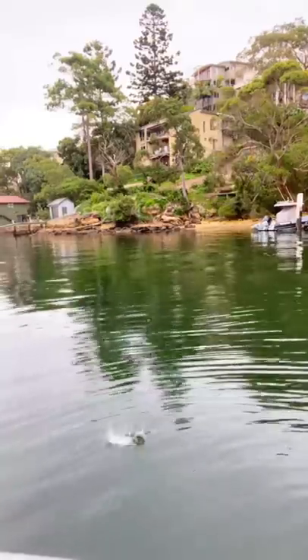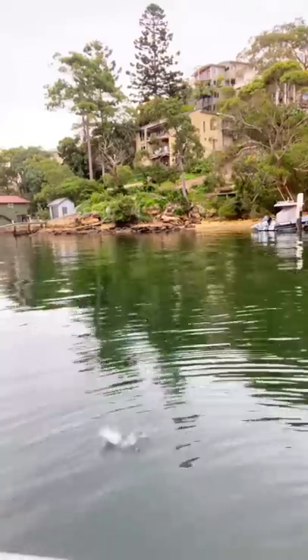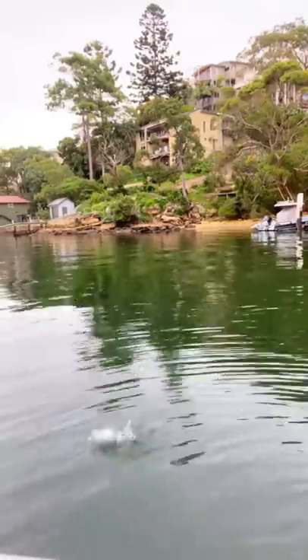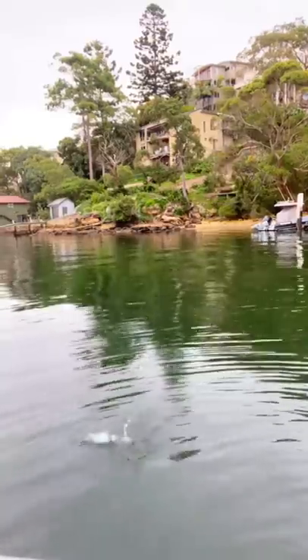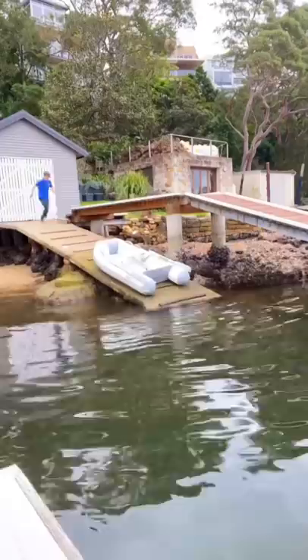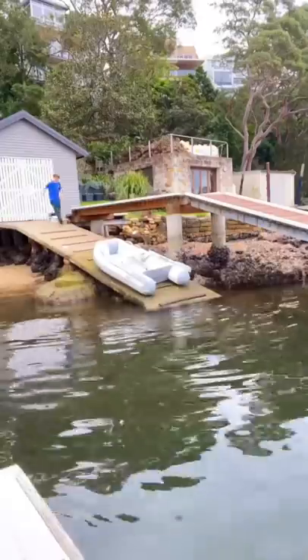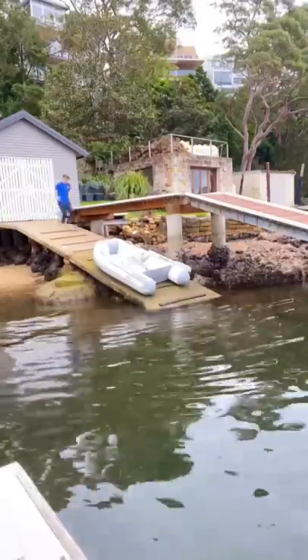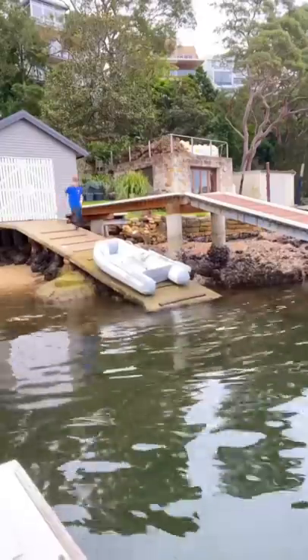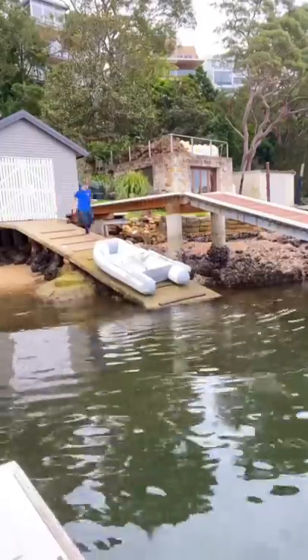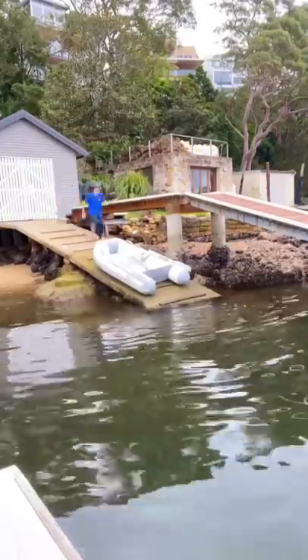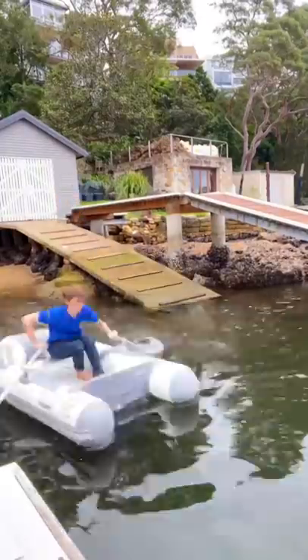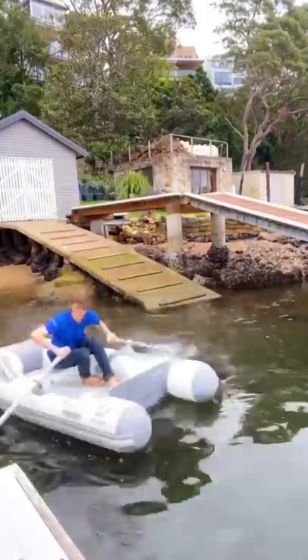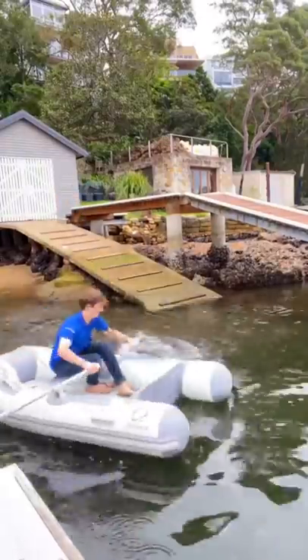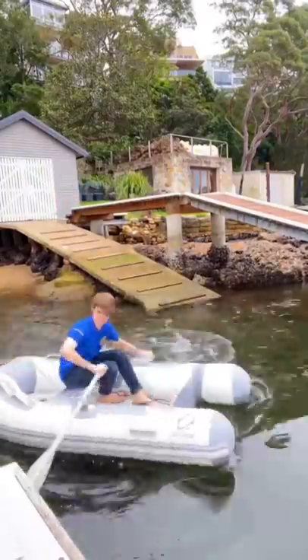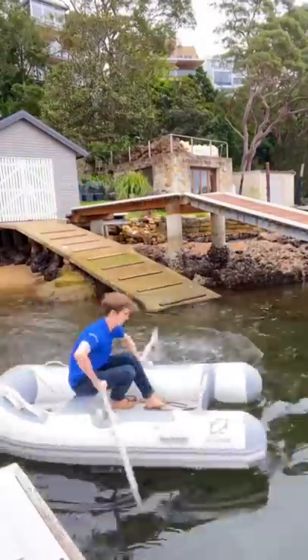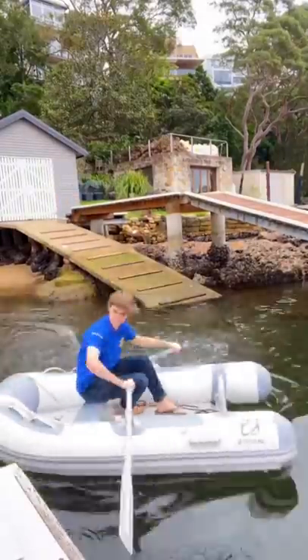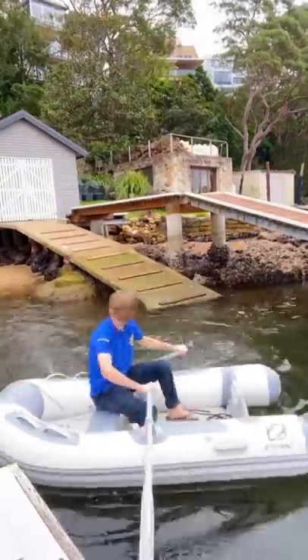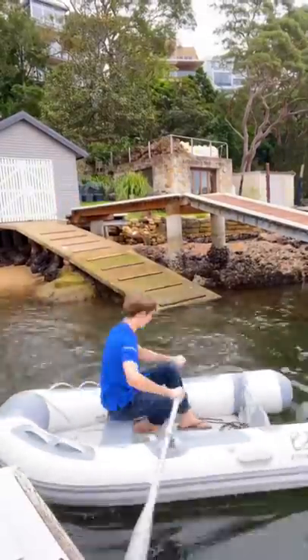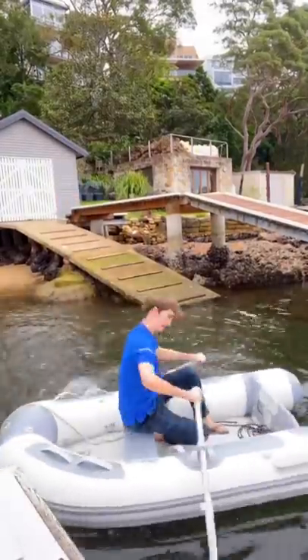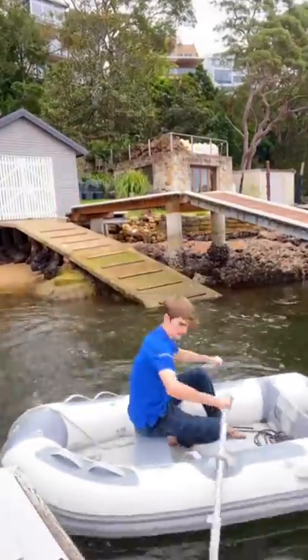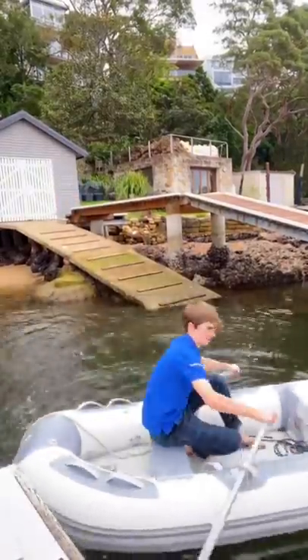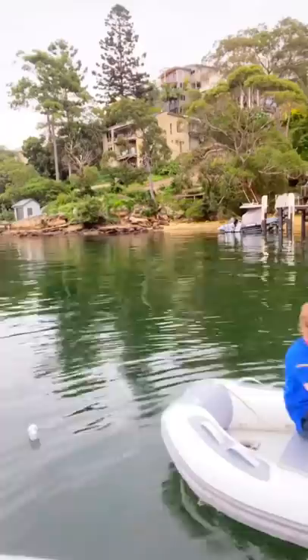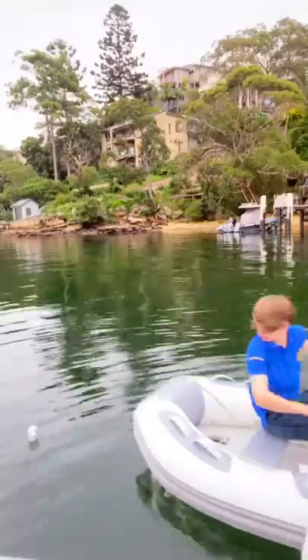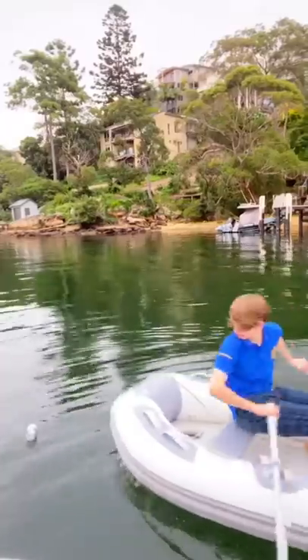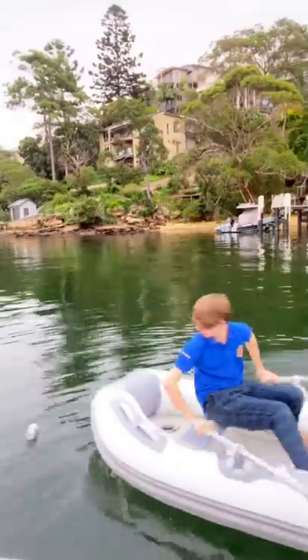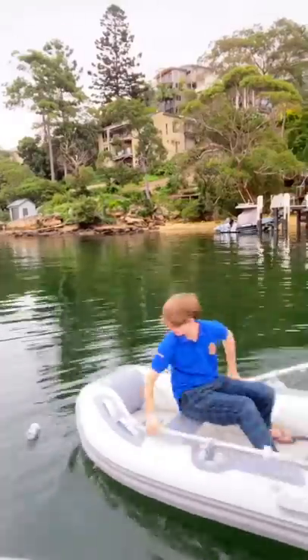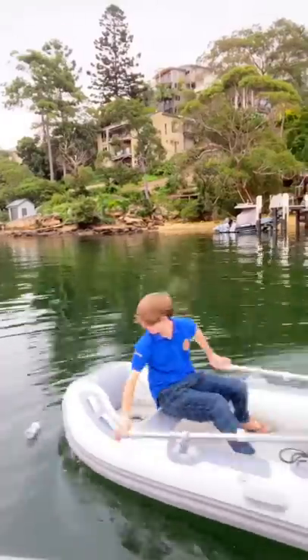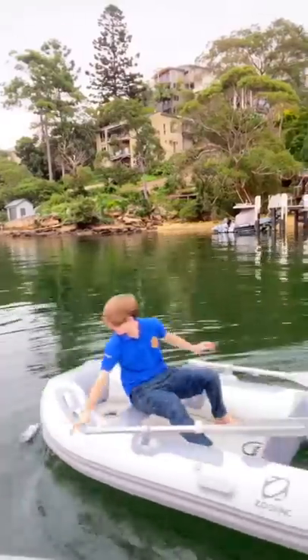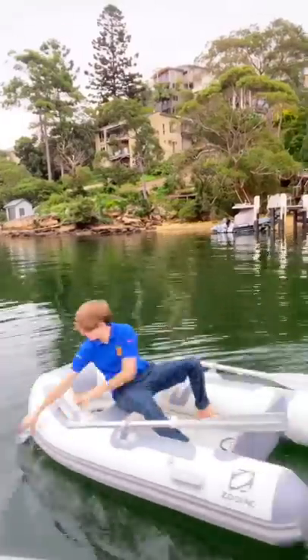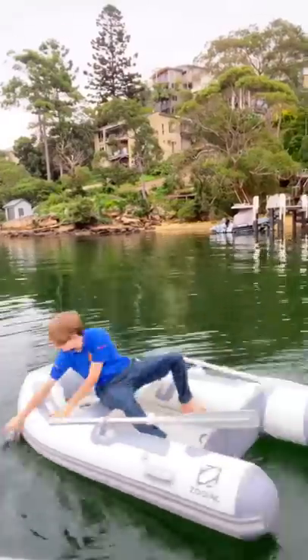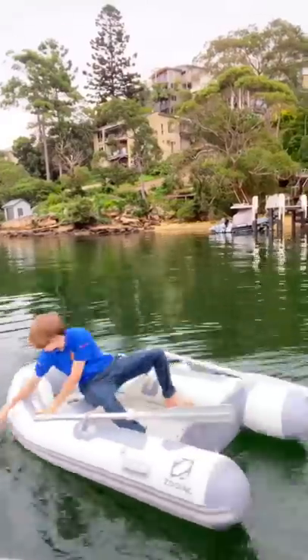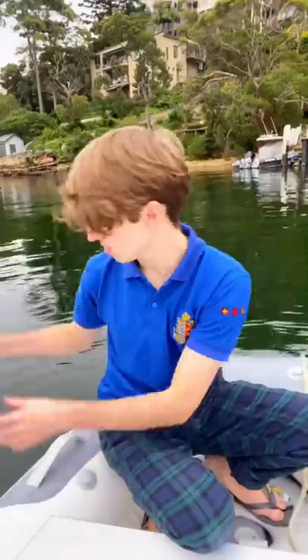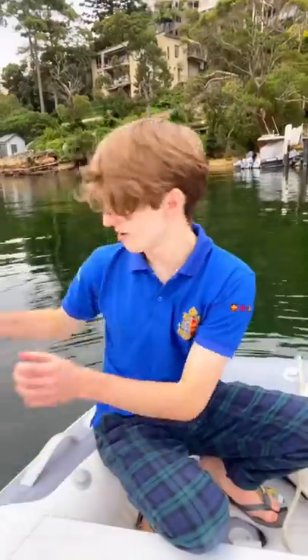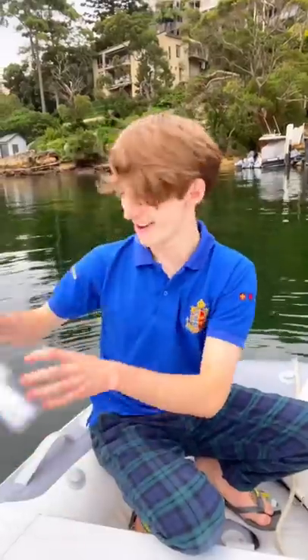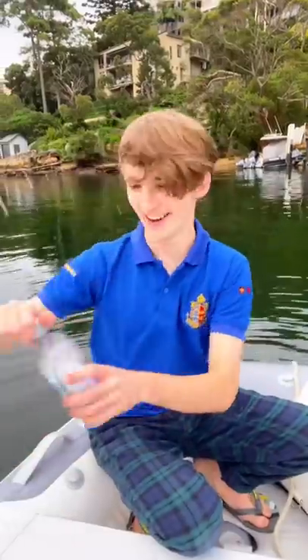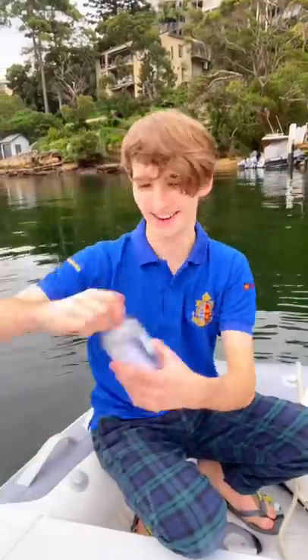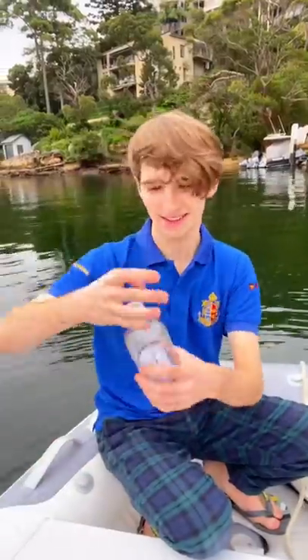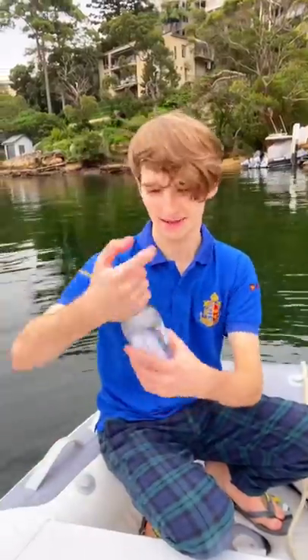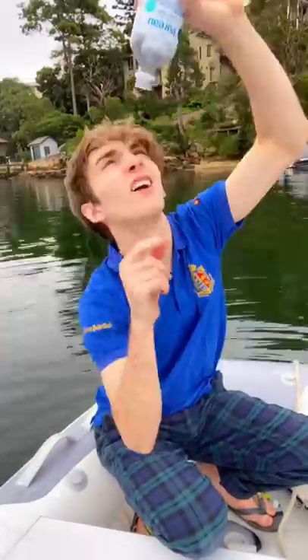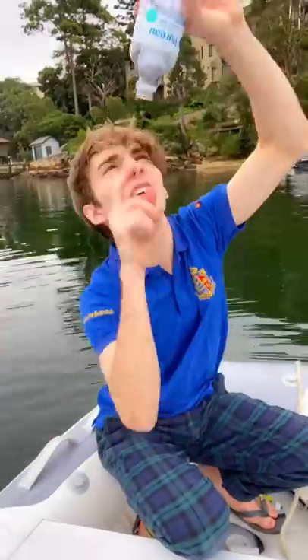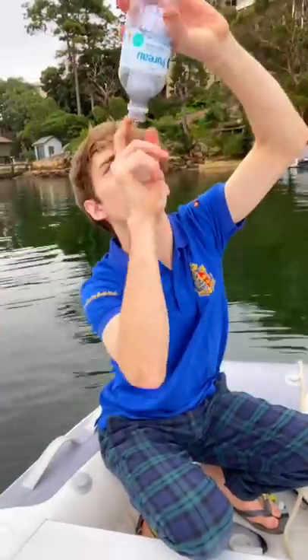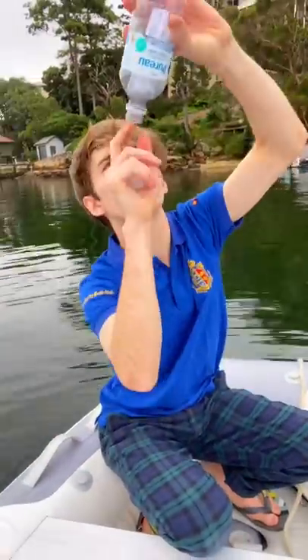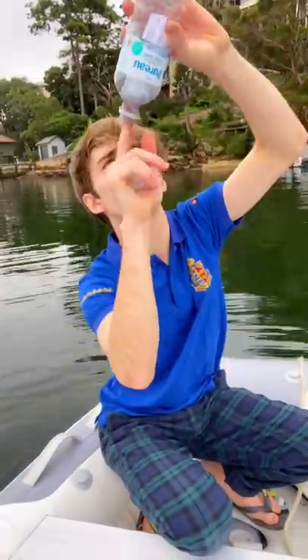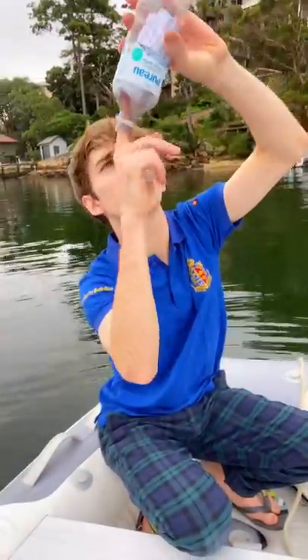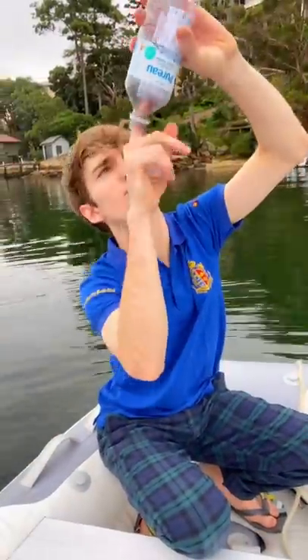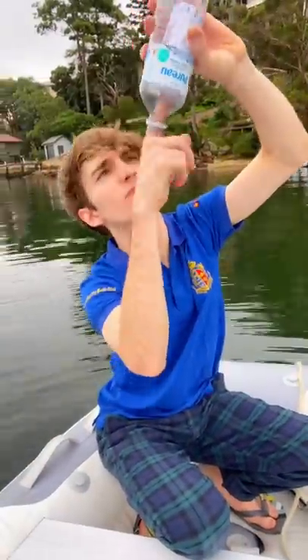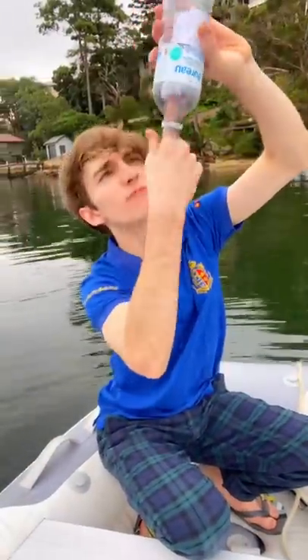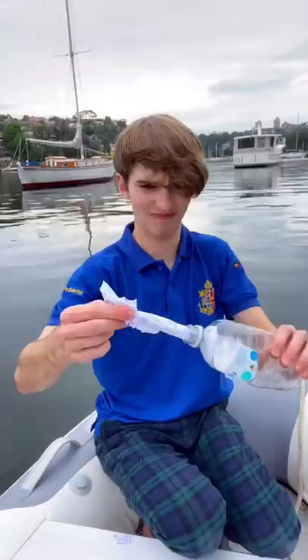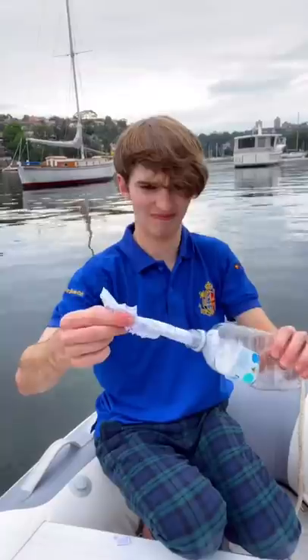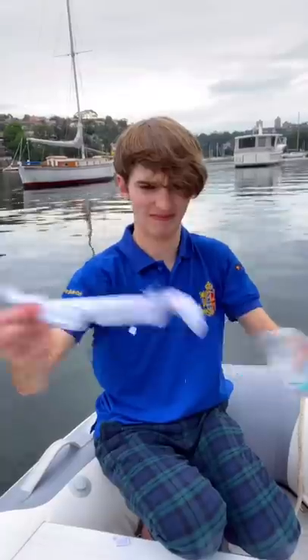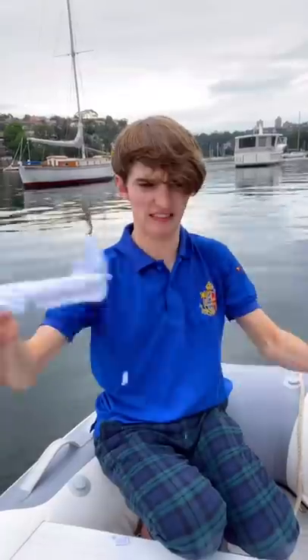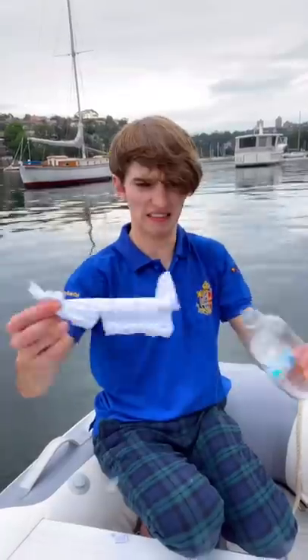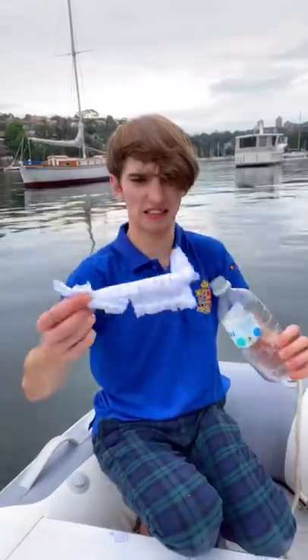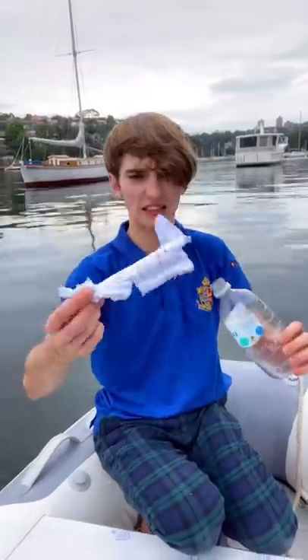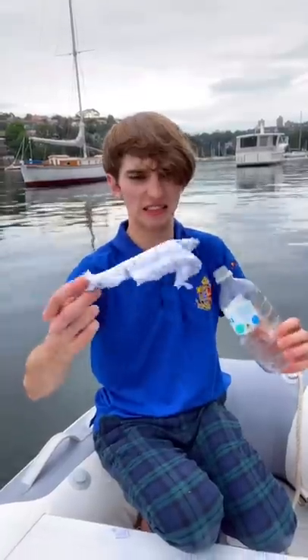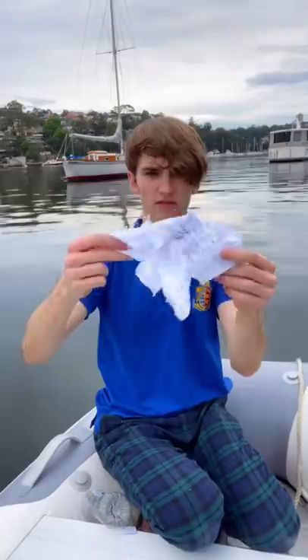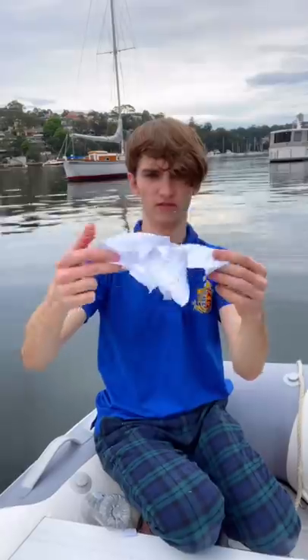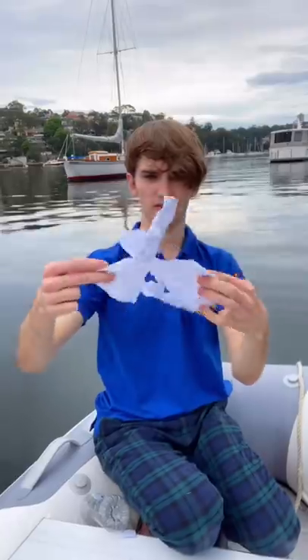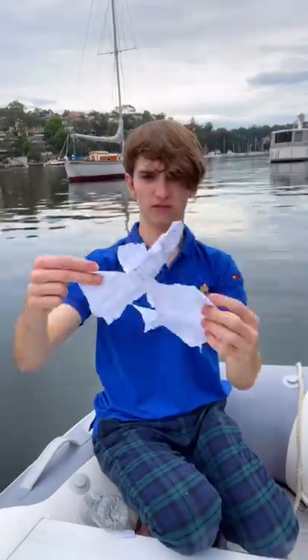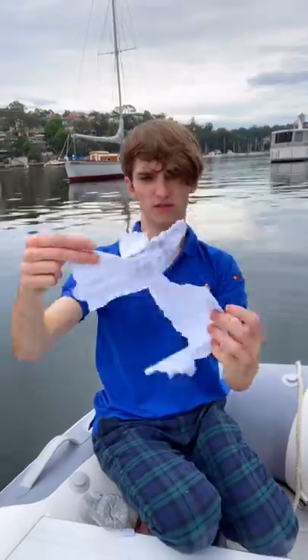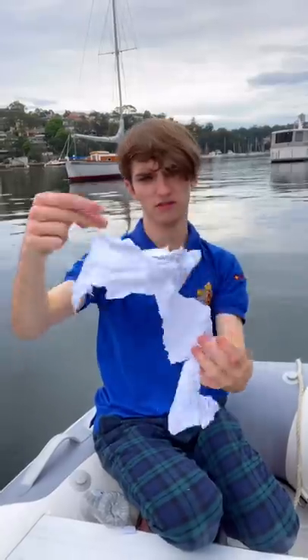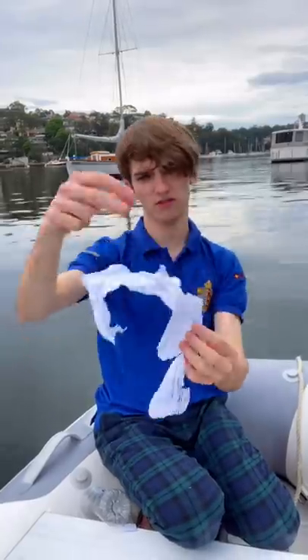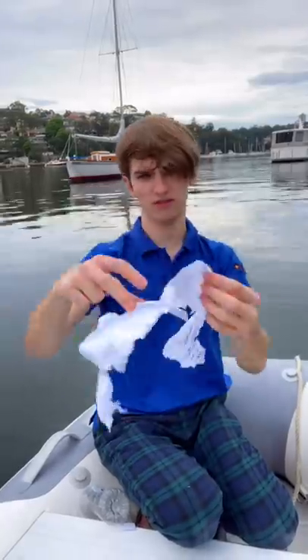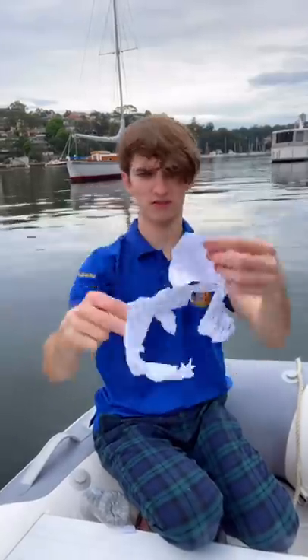Then it lands in the ocean. My identical twin brother then gets the boat out and starts rowing towards the bottle. Once he finds it, he undoes the cap, then tries to get the letter out without damaging it too much.